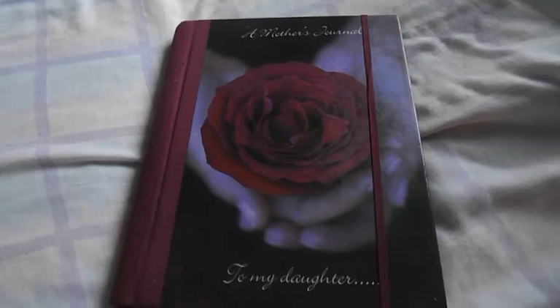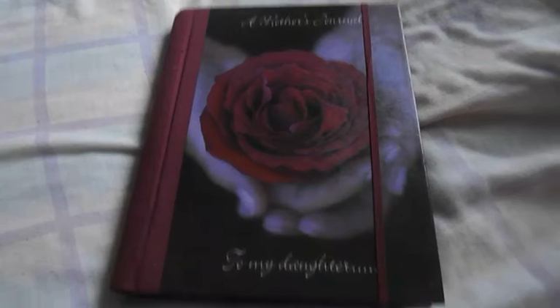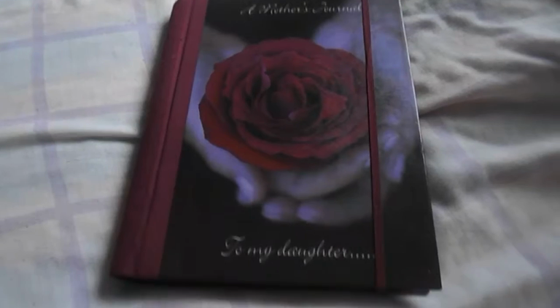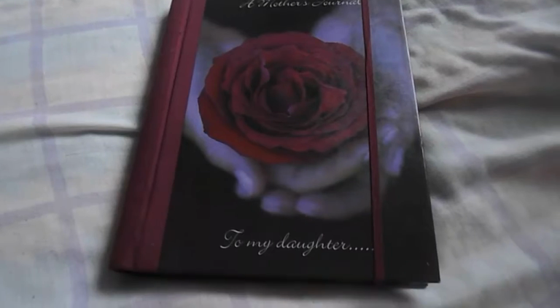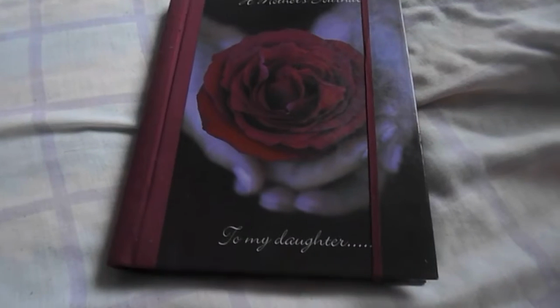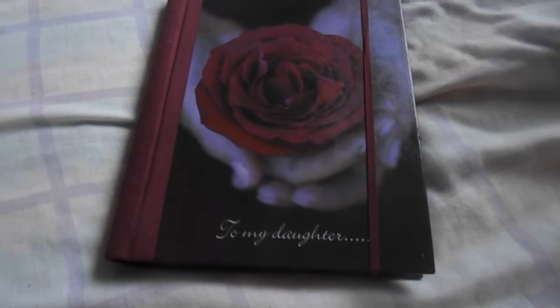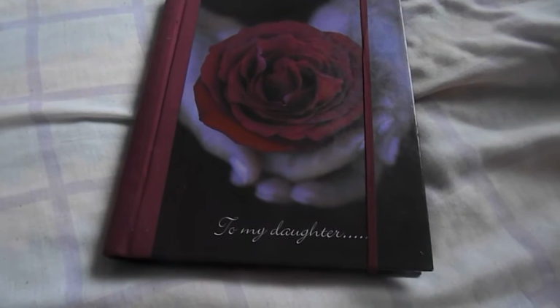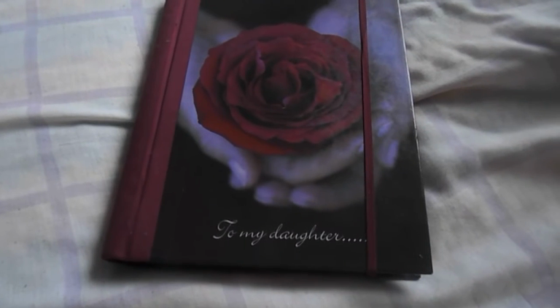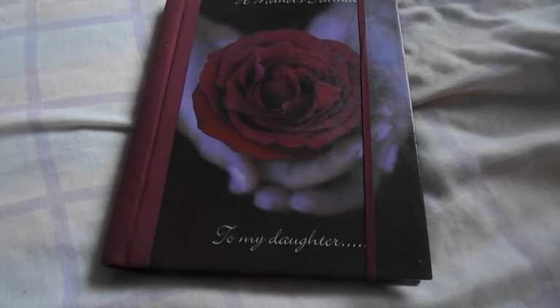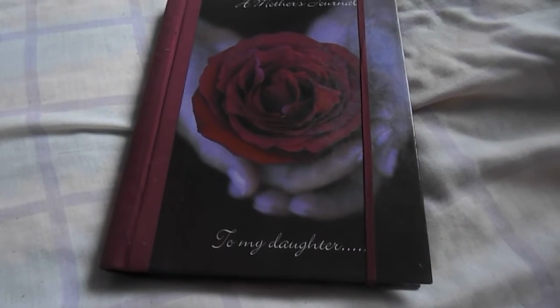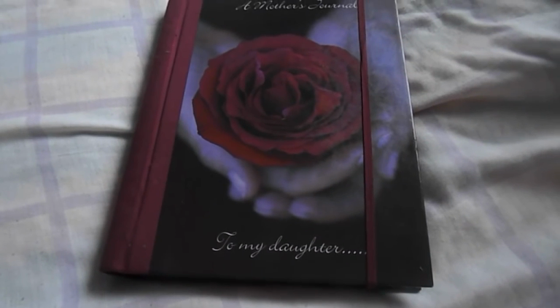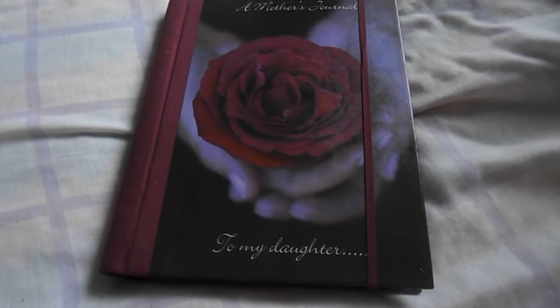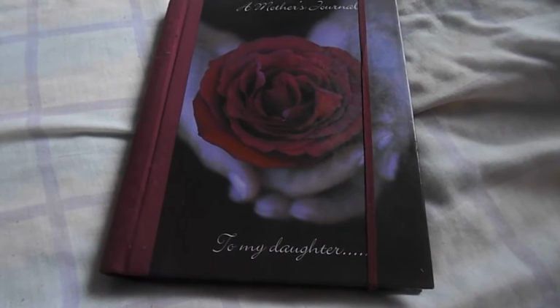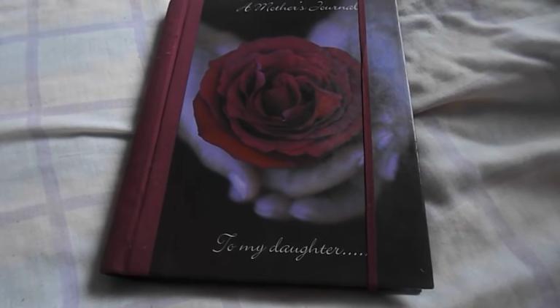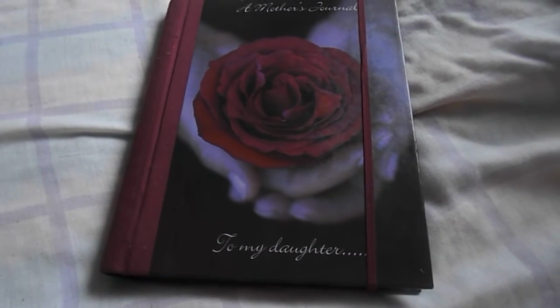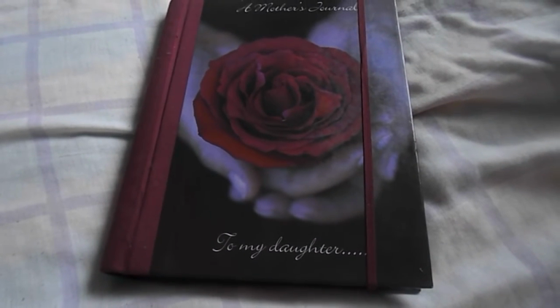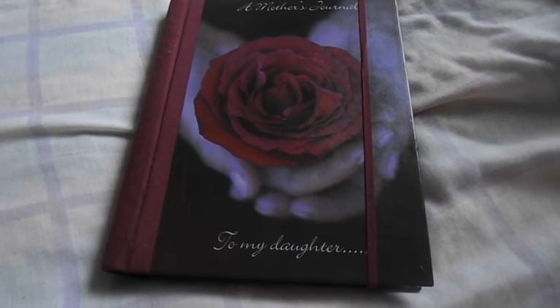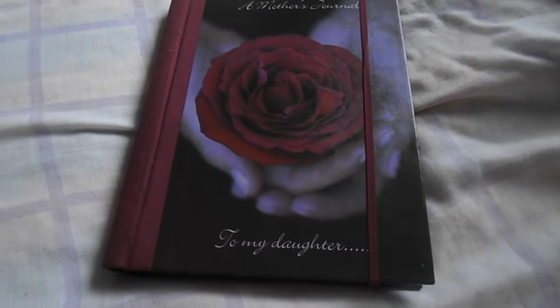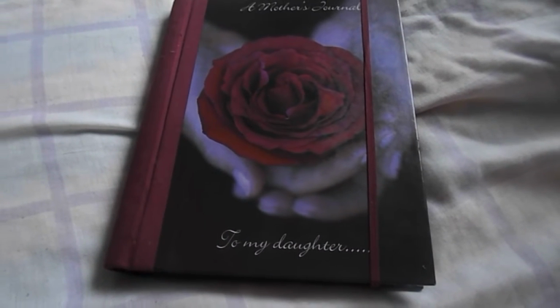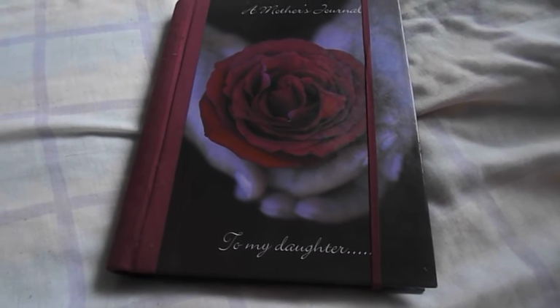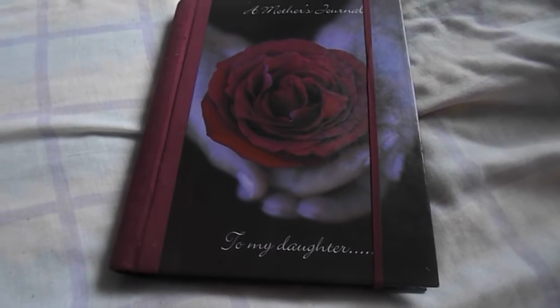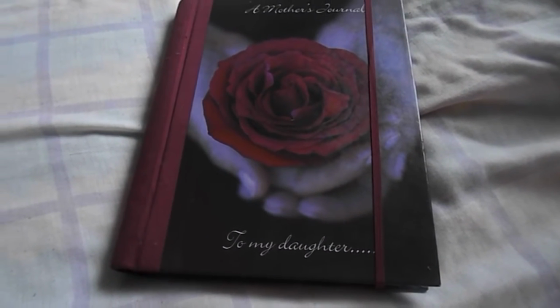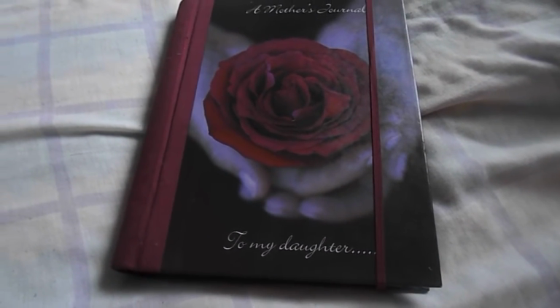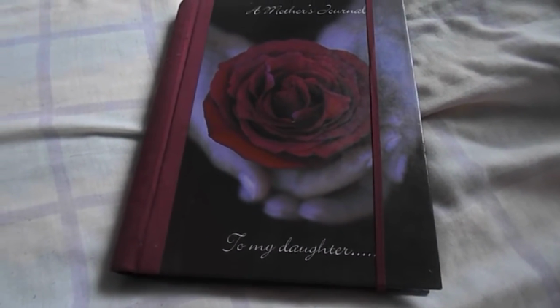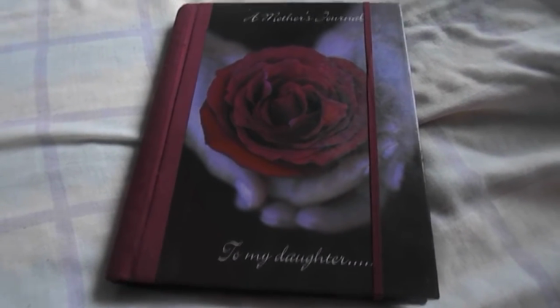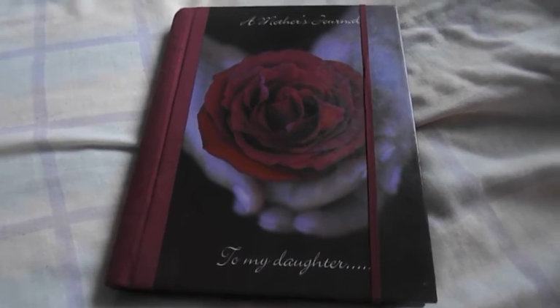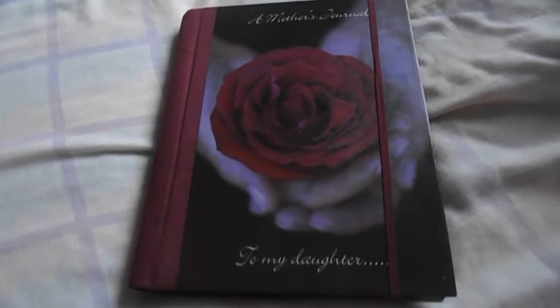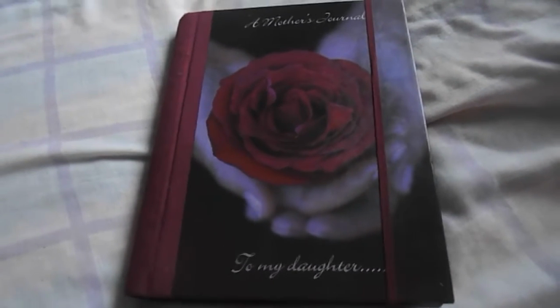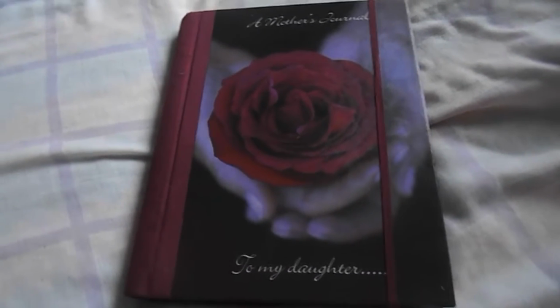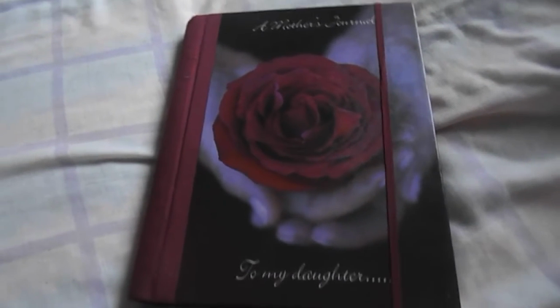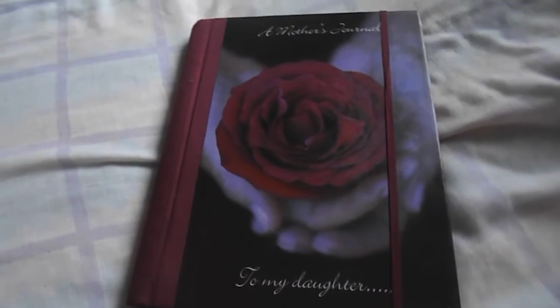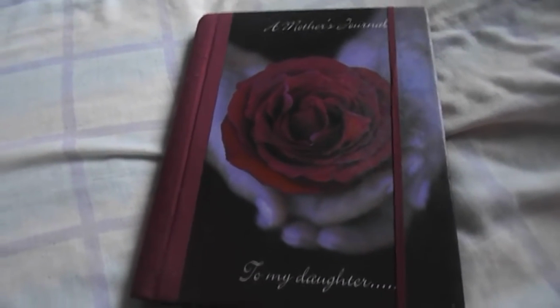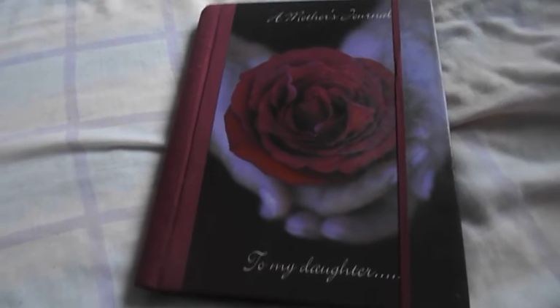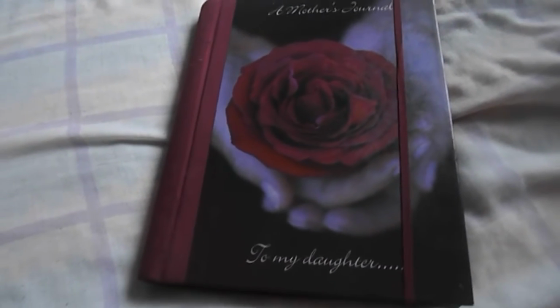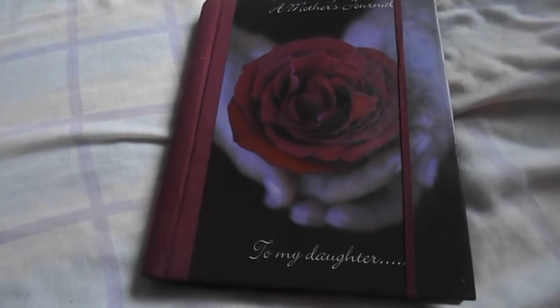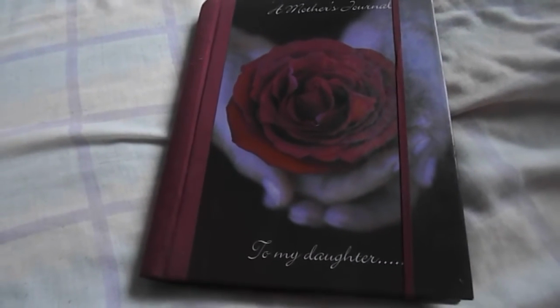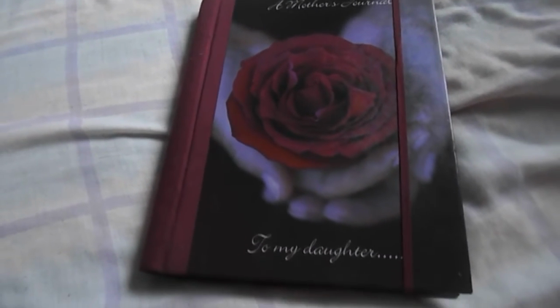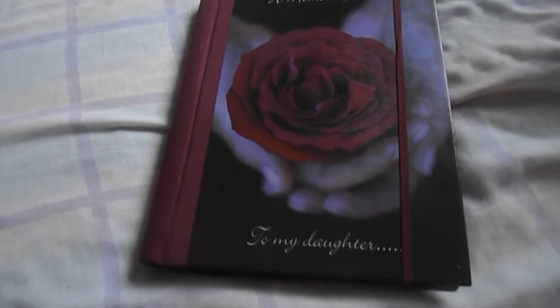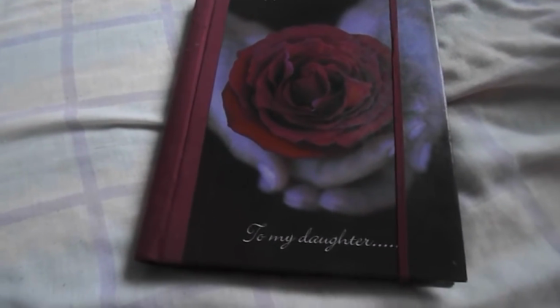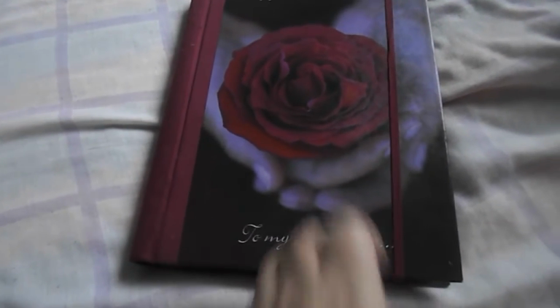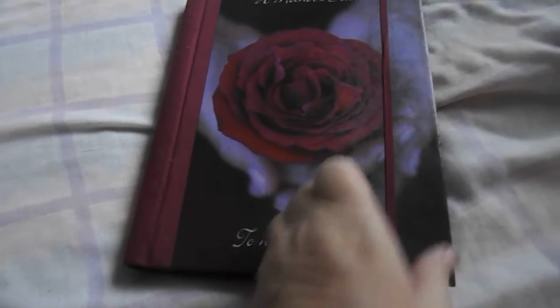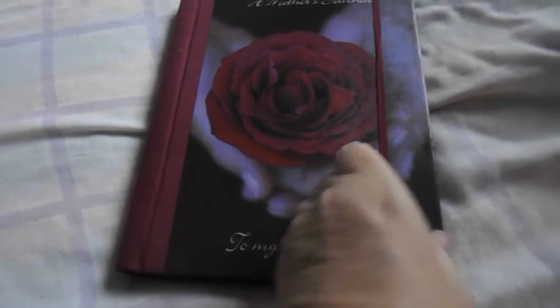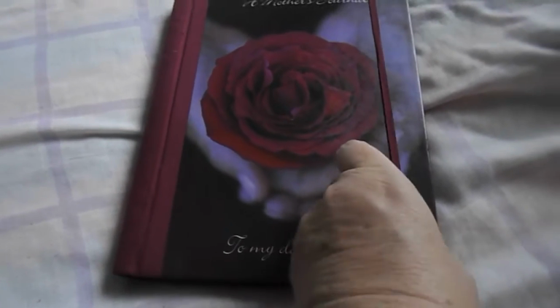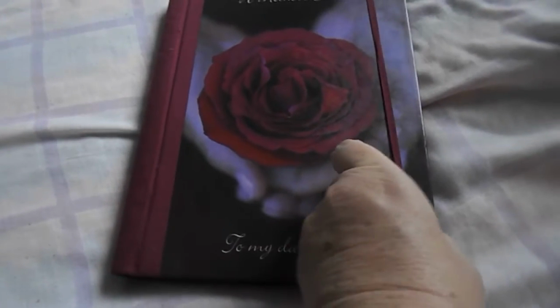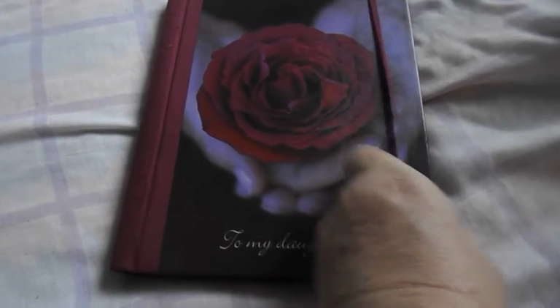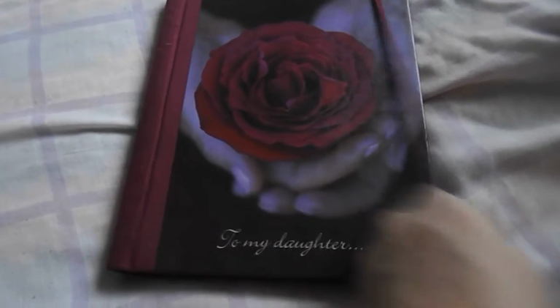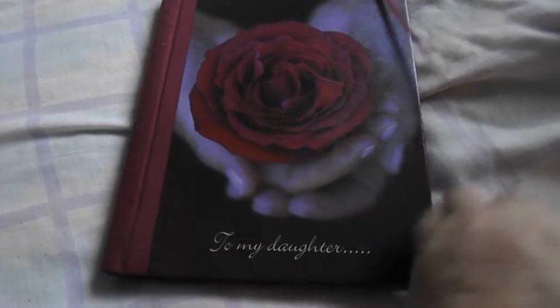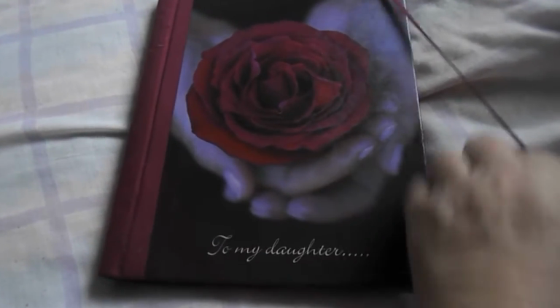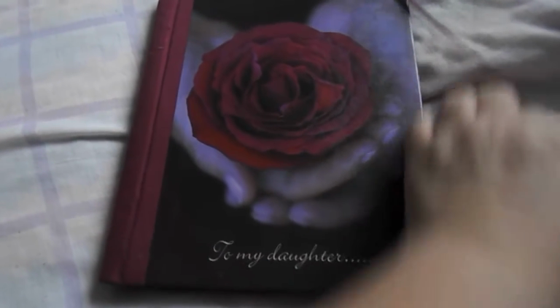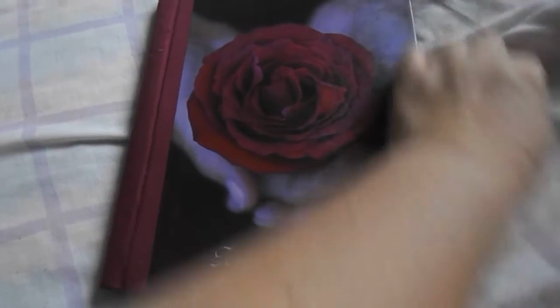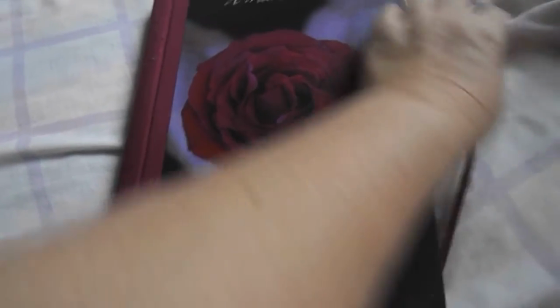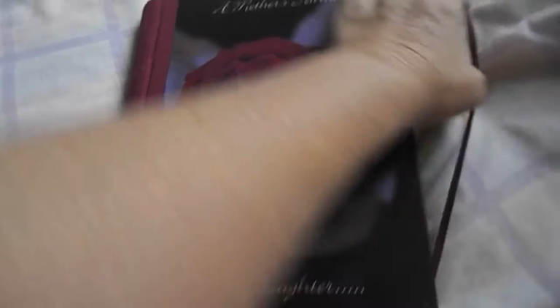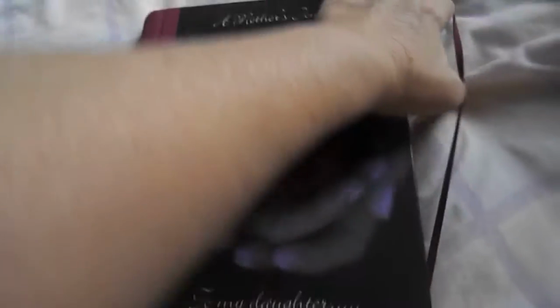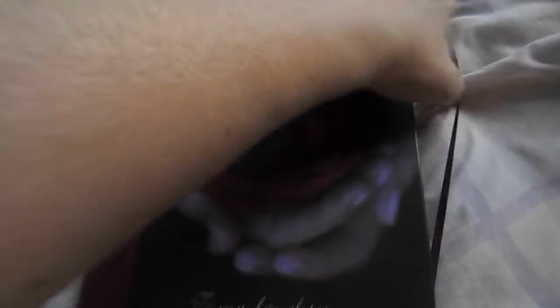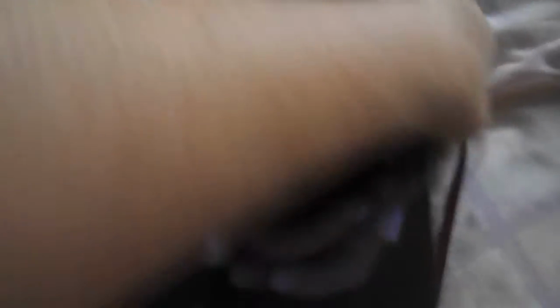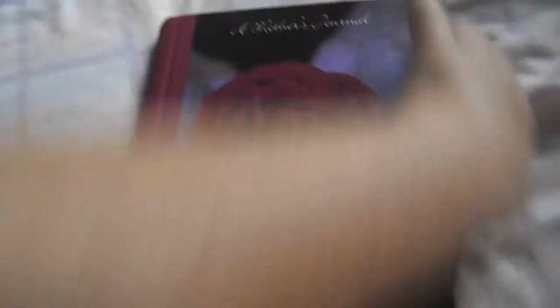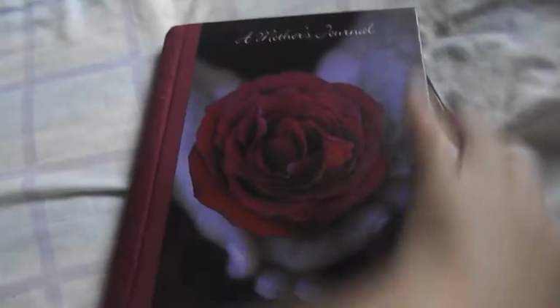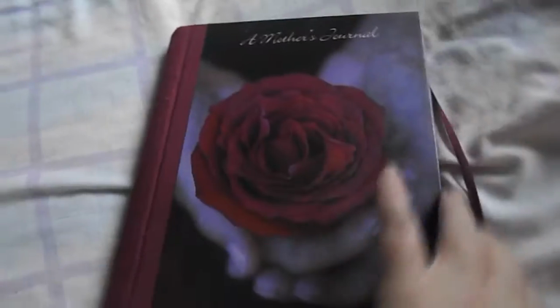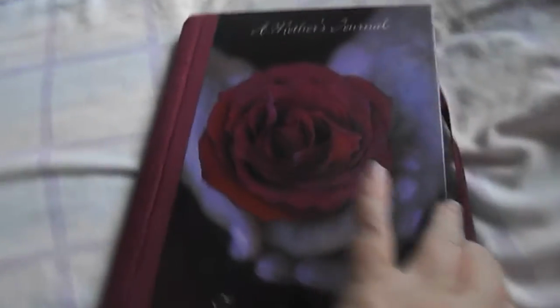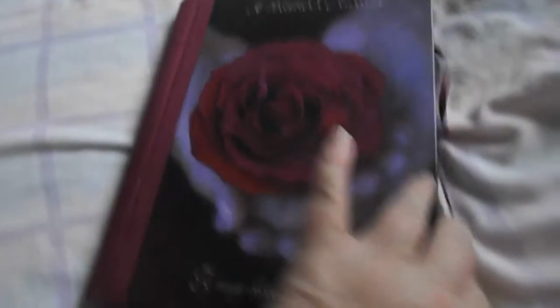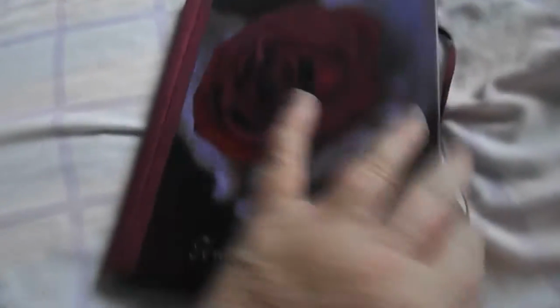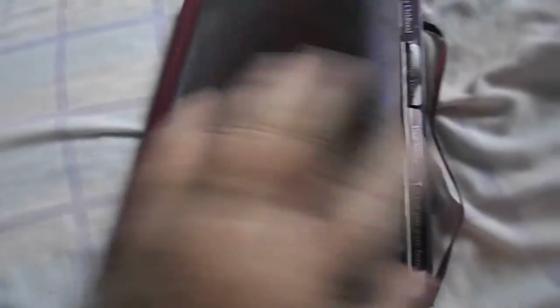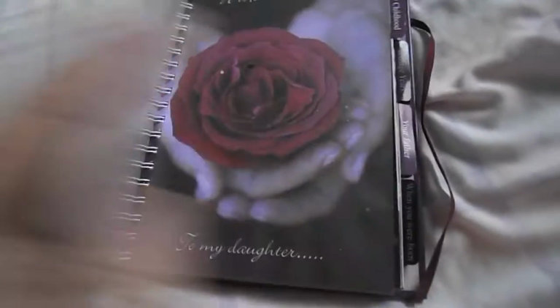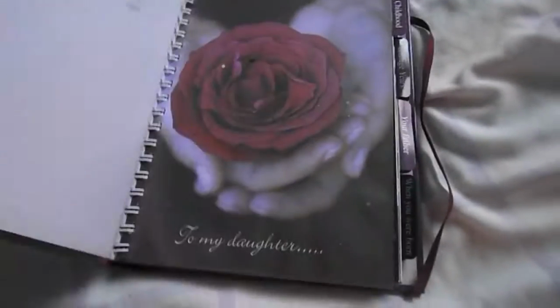This is the 2018 journal. Hope you like.